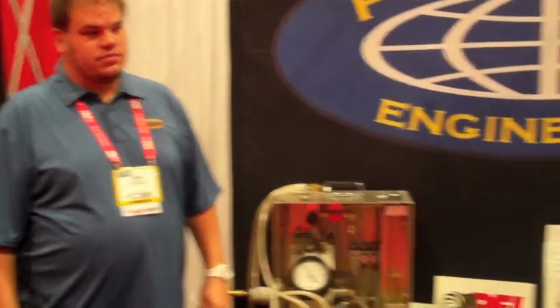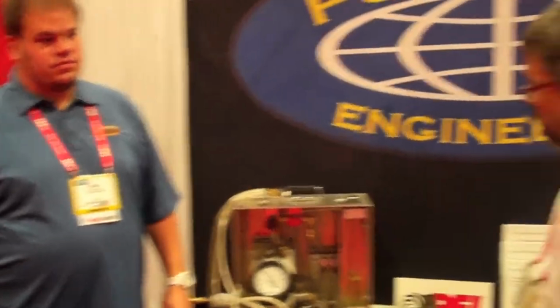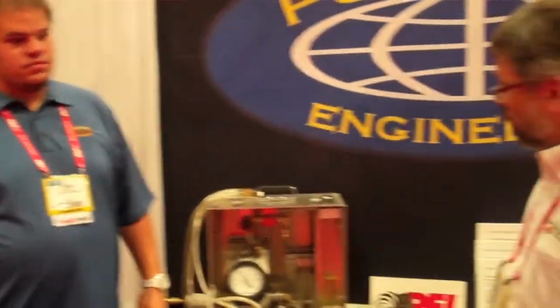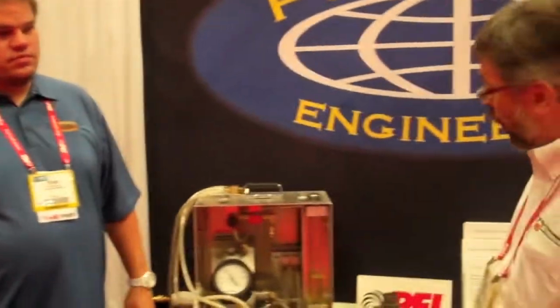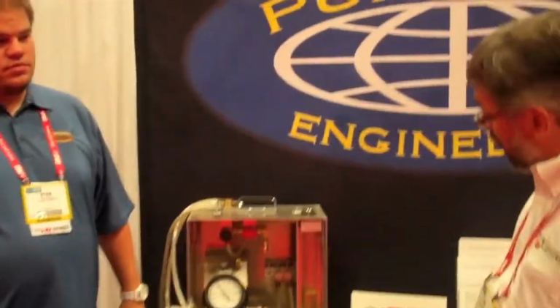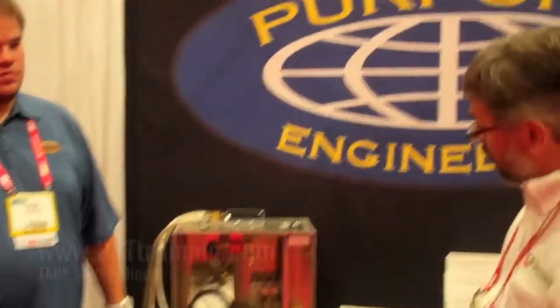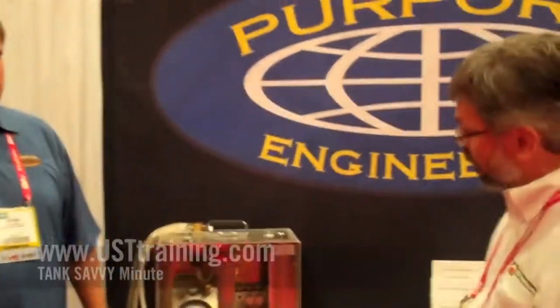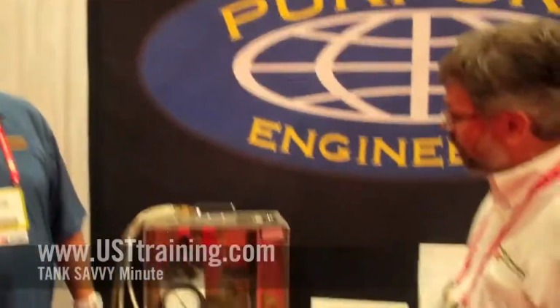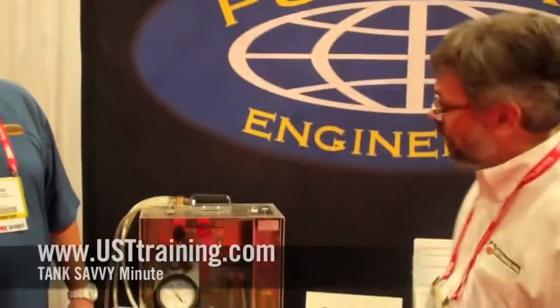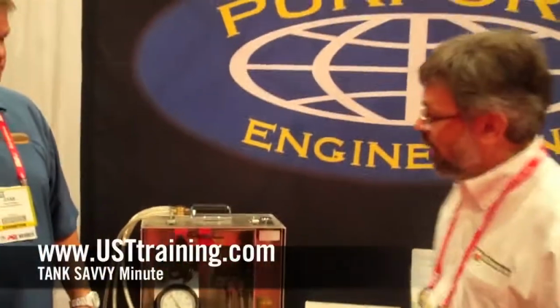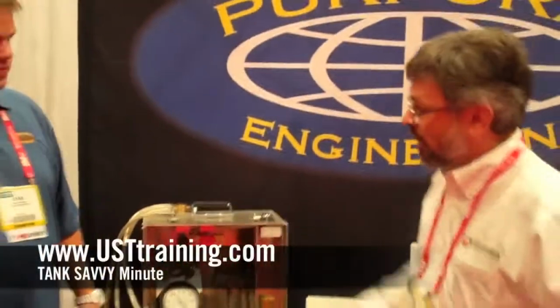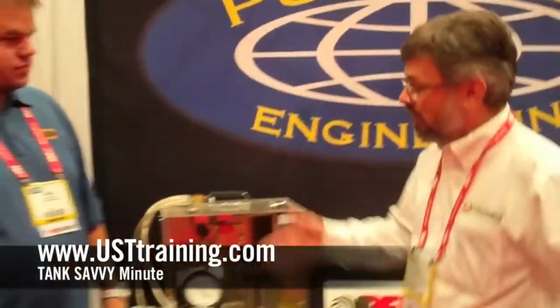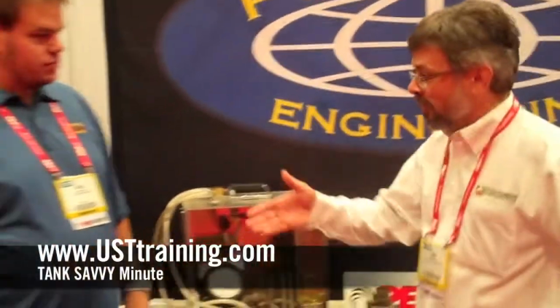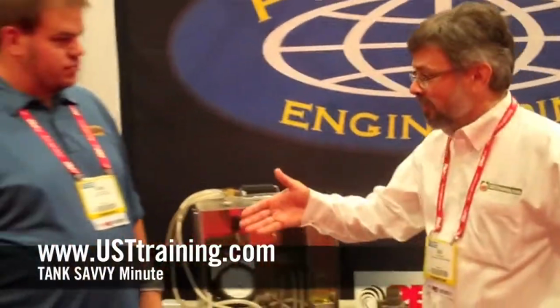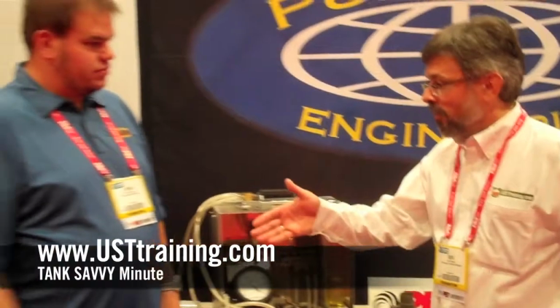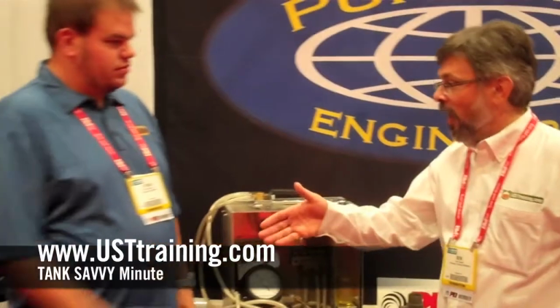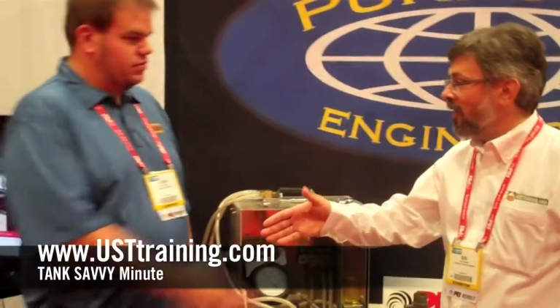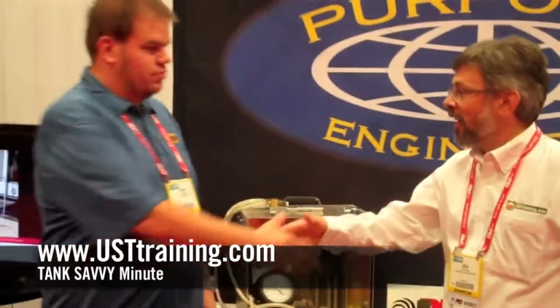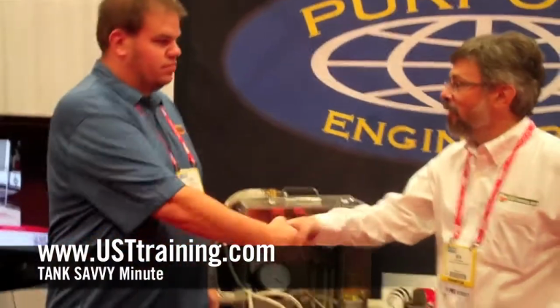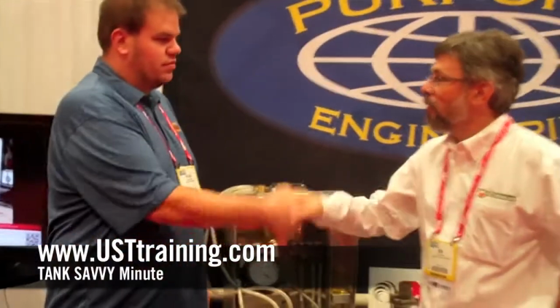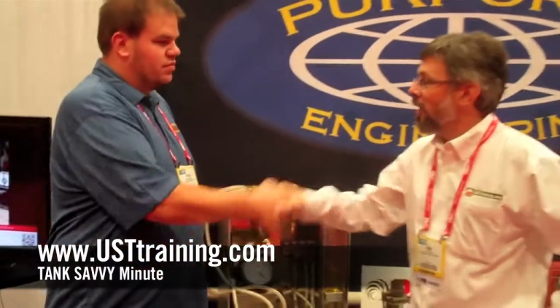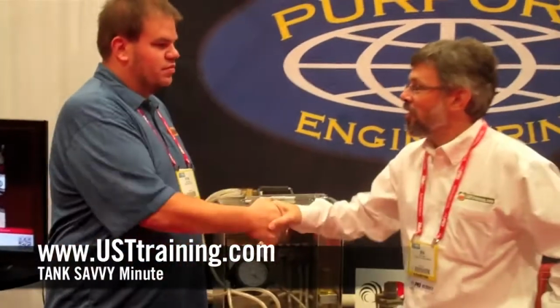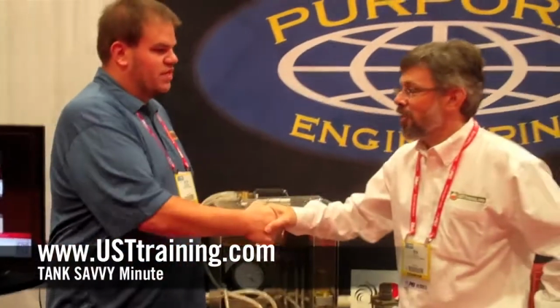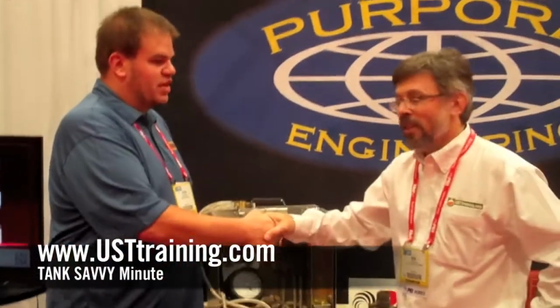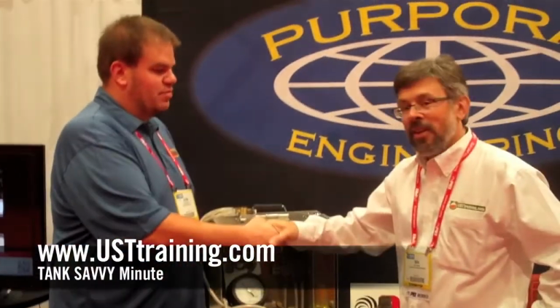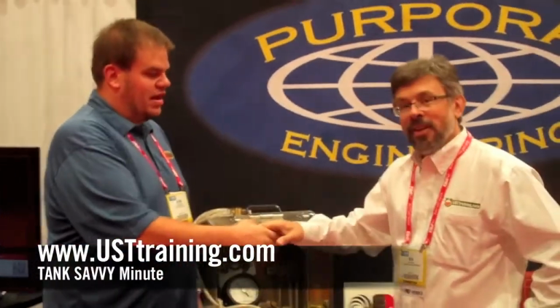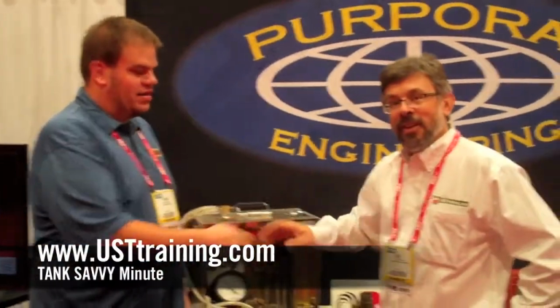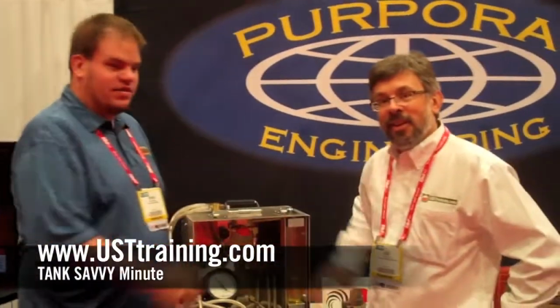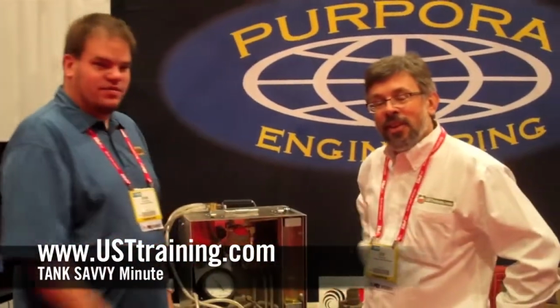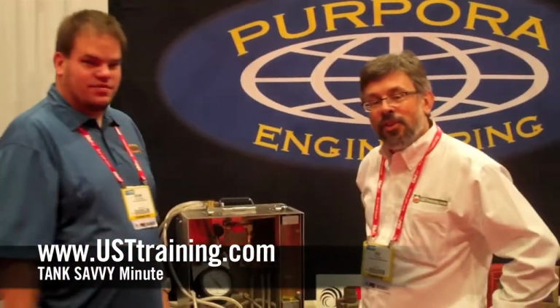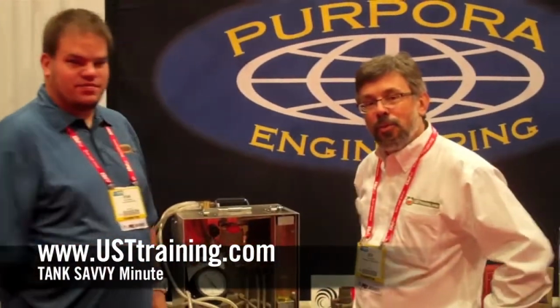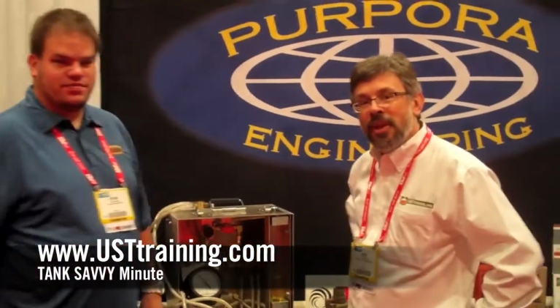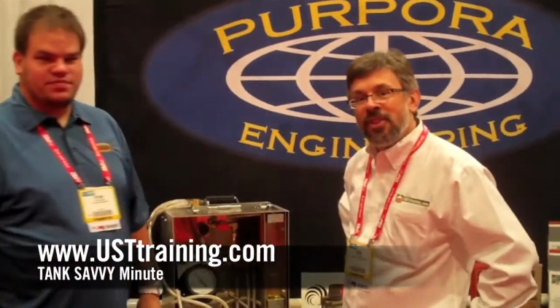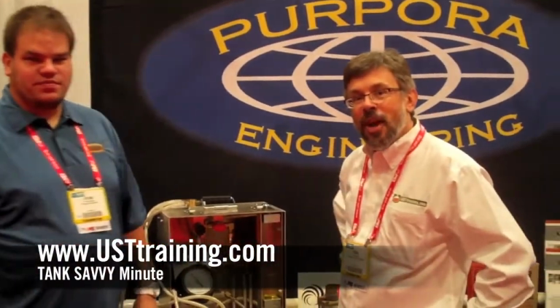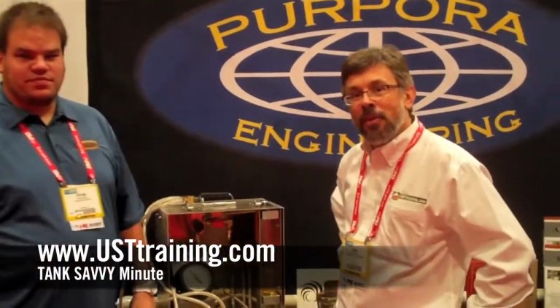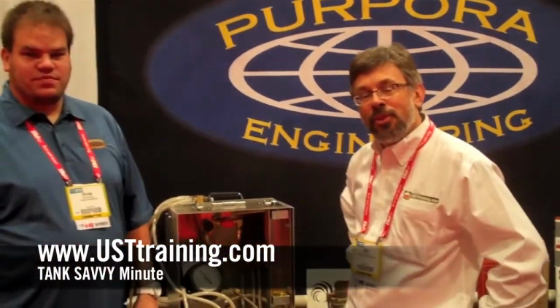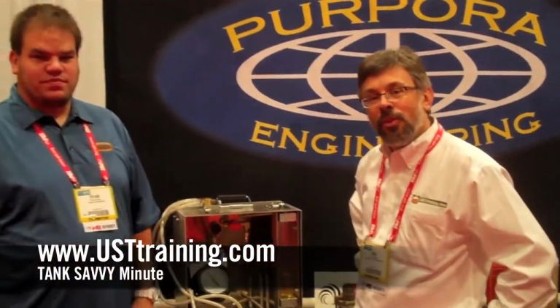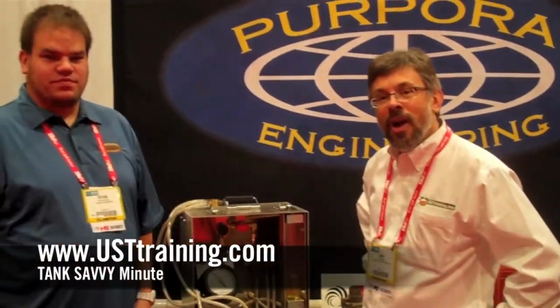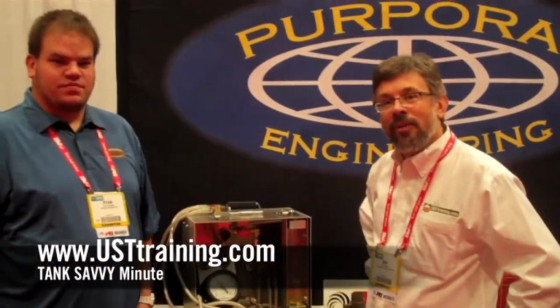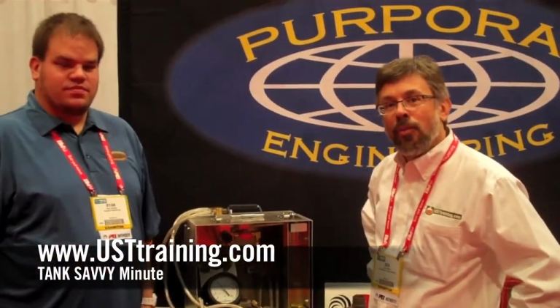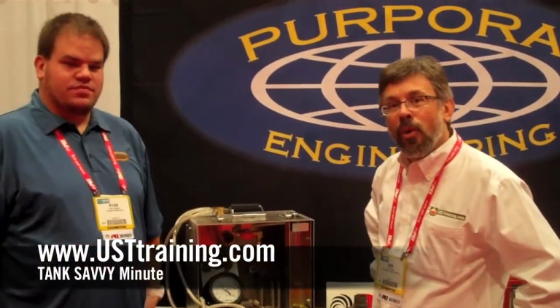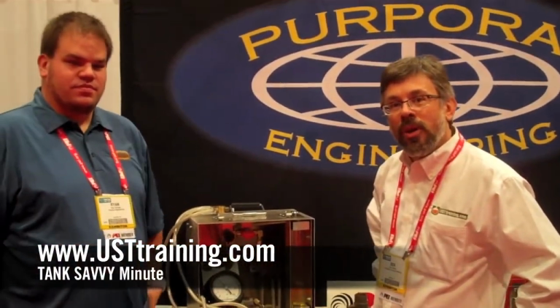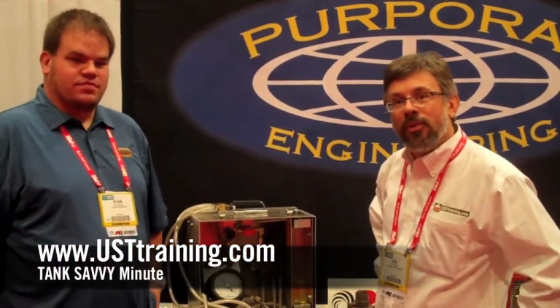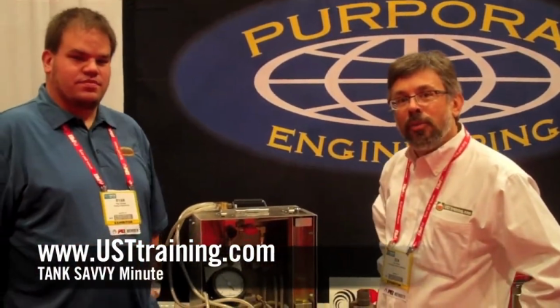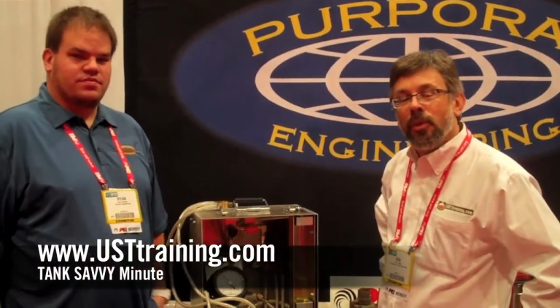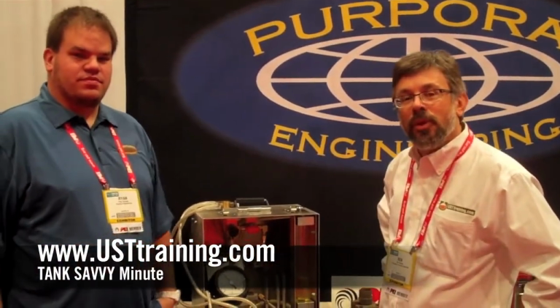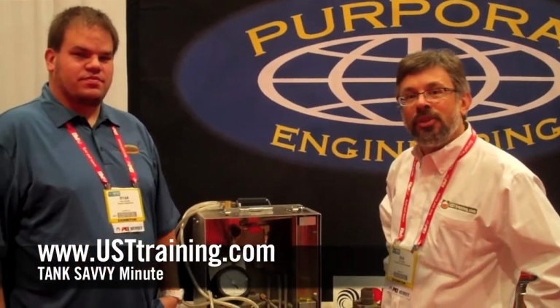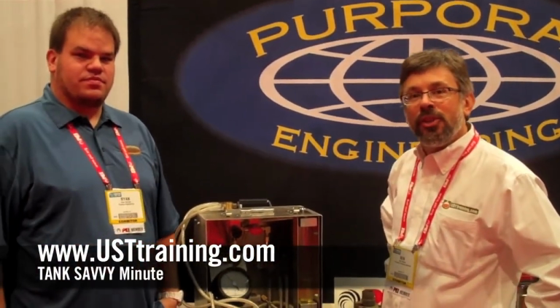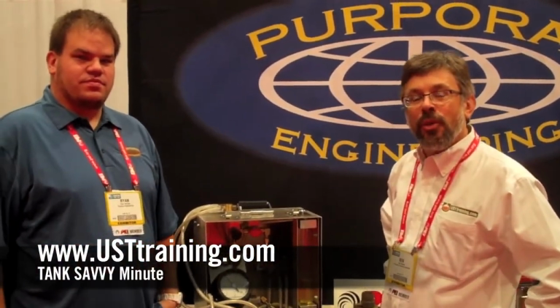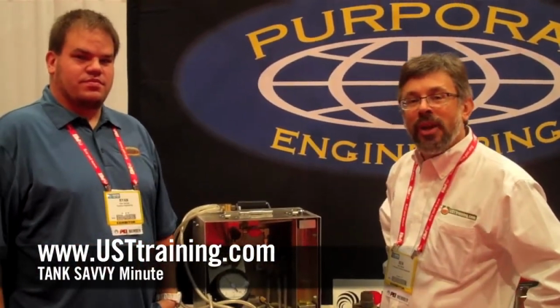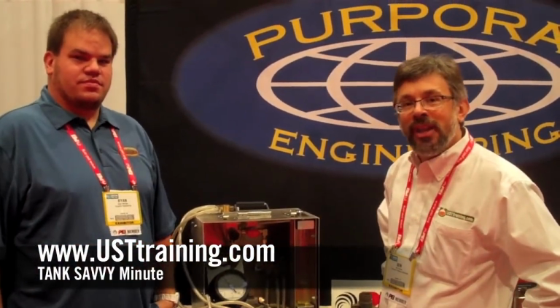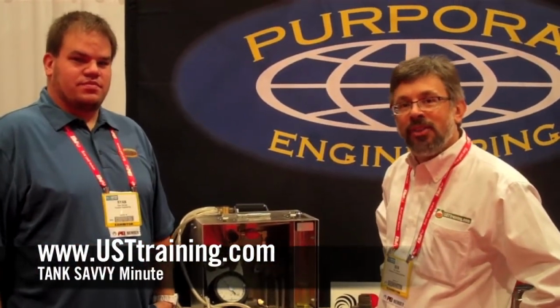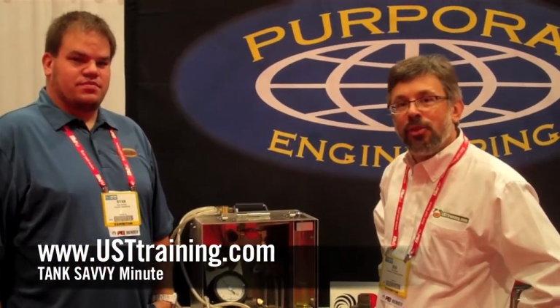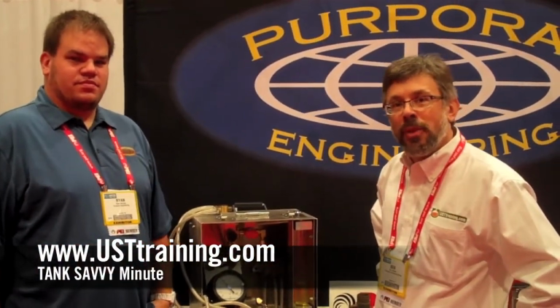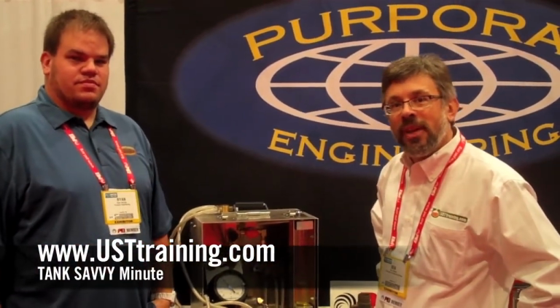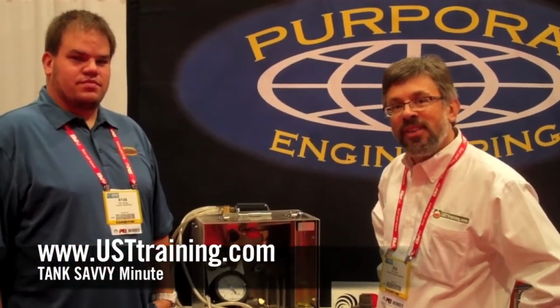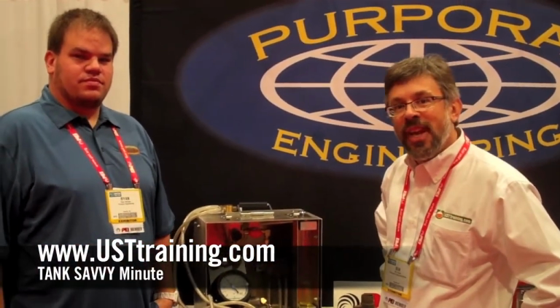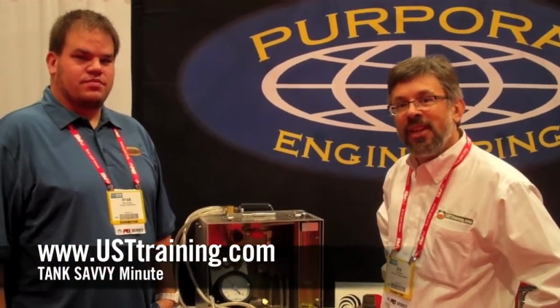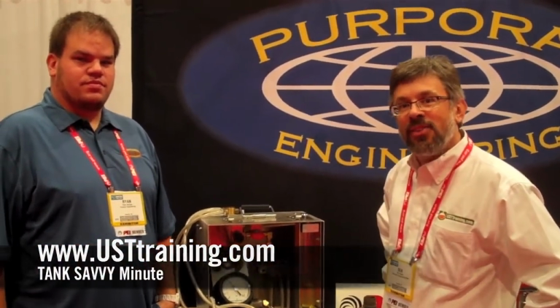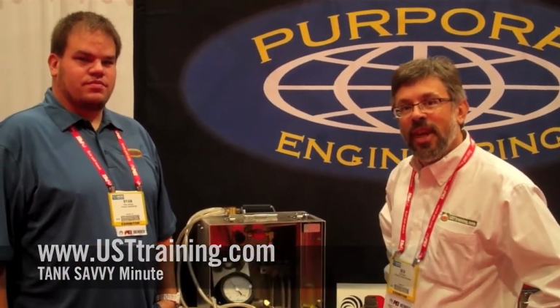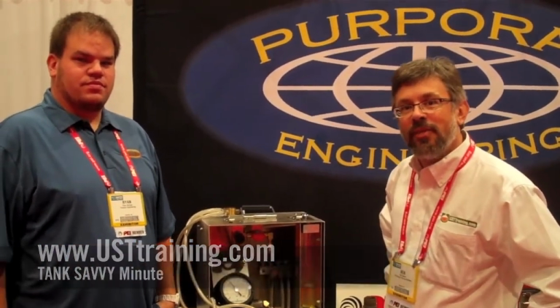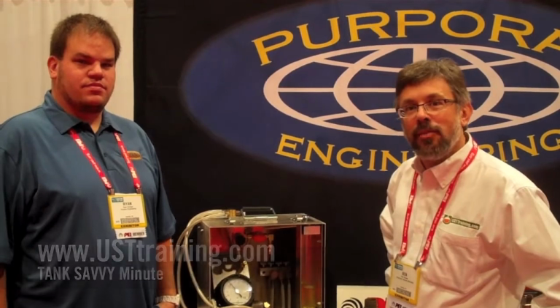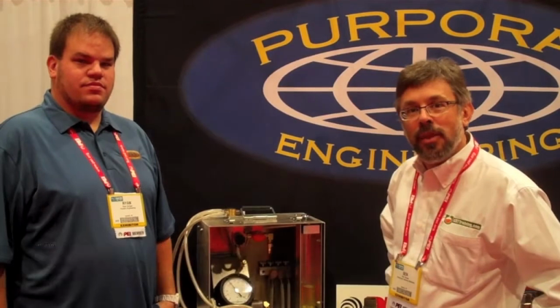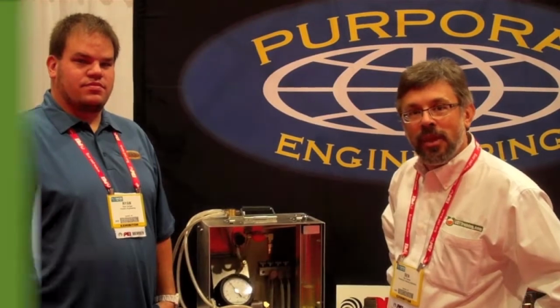Great. Ryan, thank you very much. Thank you, Ben. This is Ben Thomas and Ryan reporting from UST Training. This has been a Tank Savvy Minute.